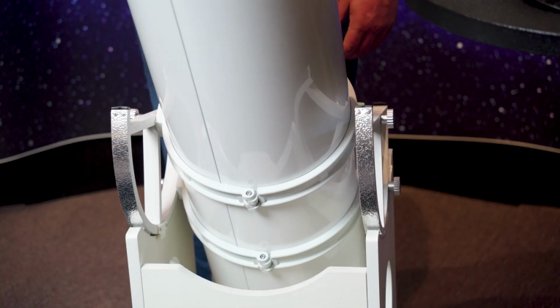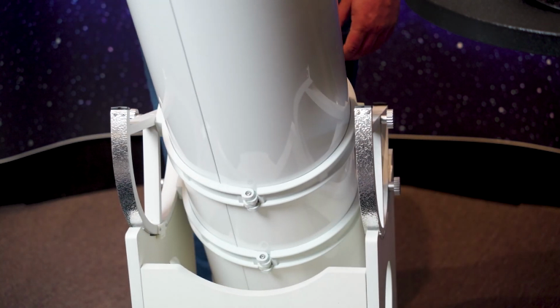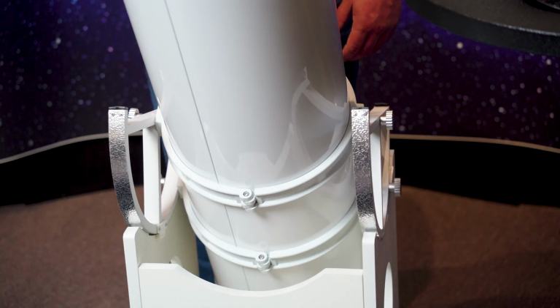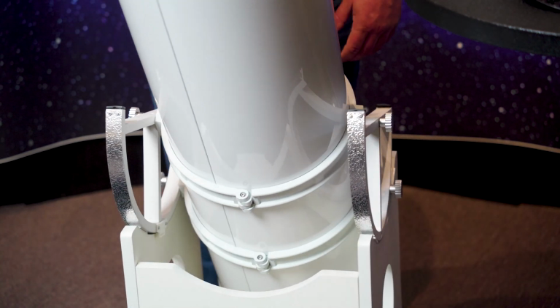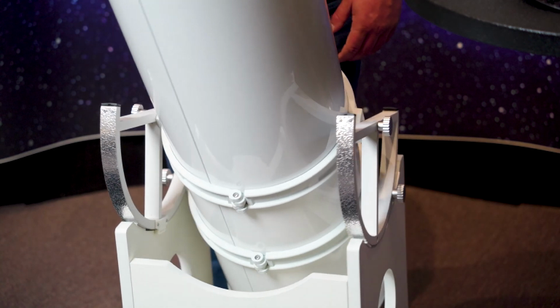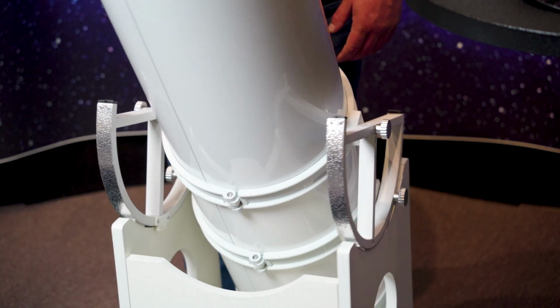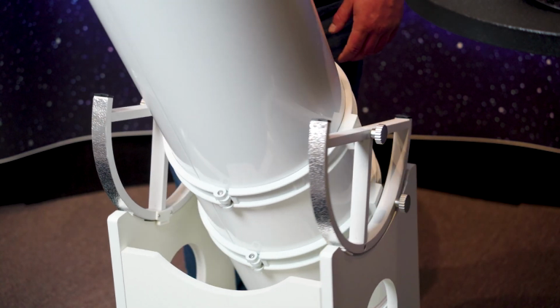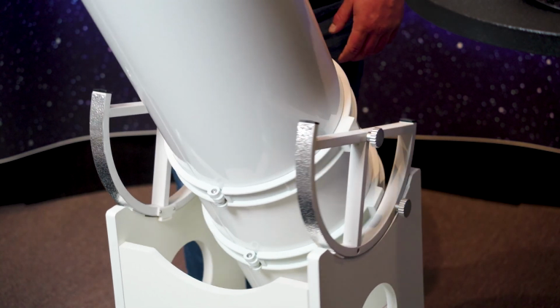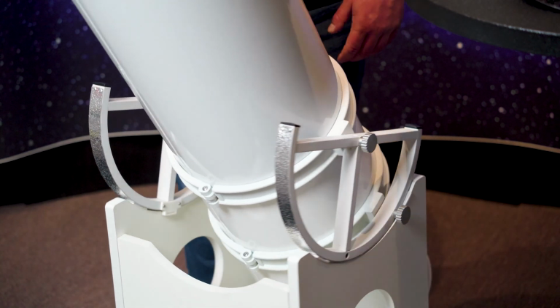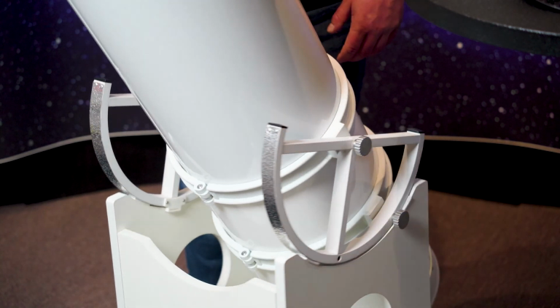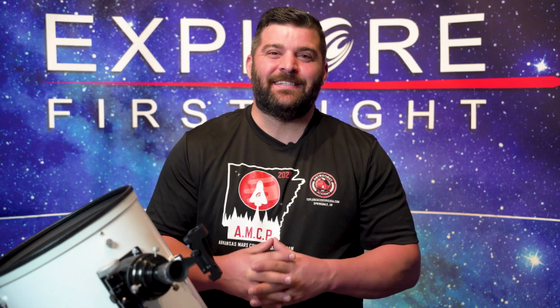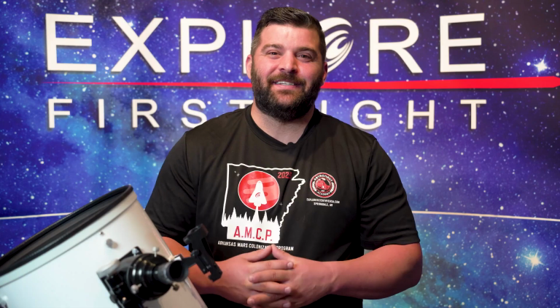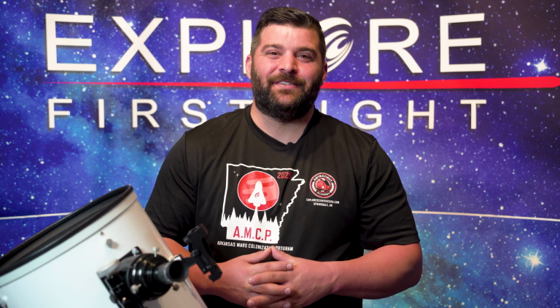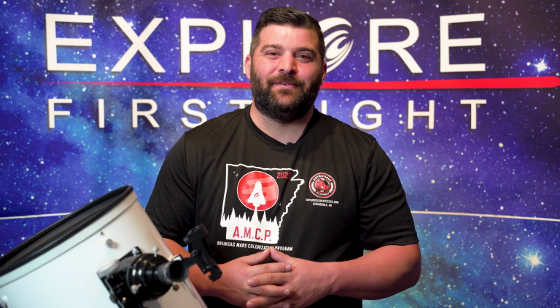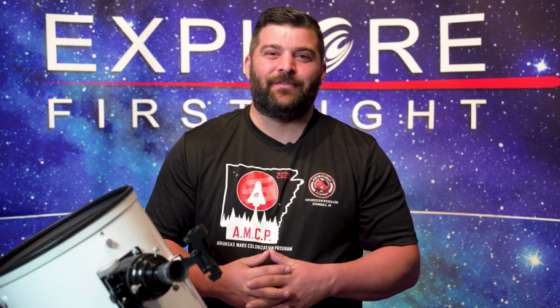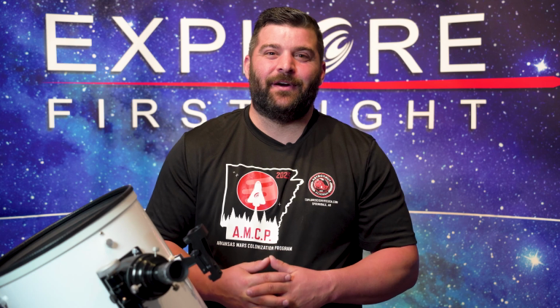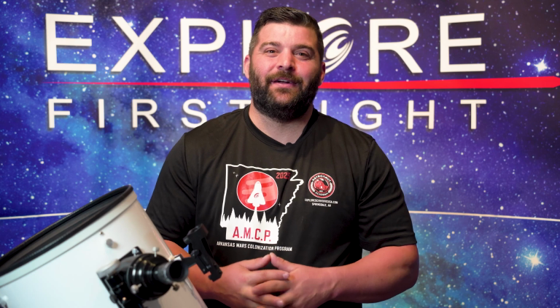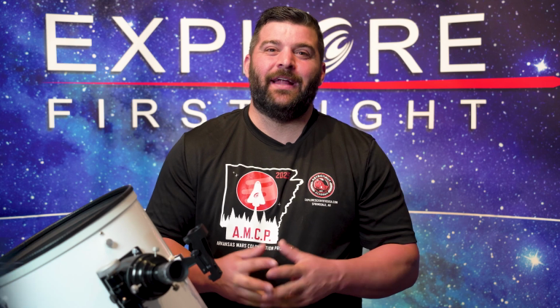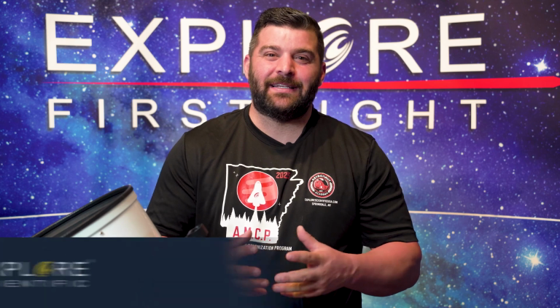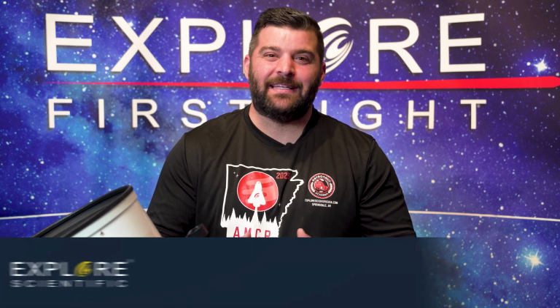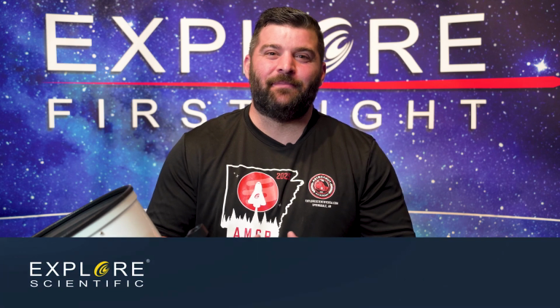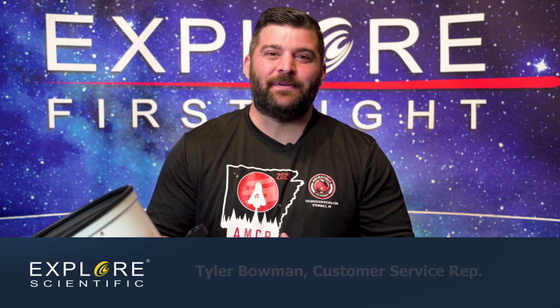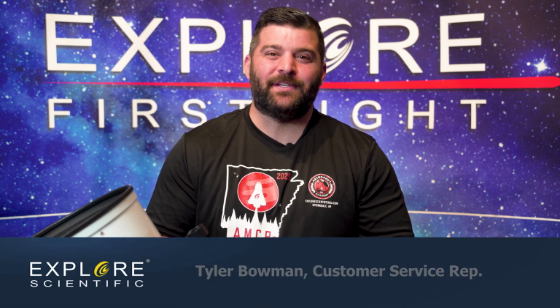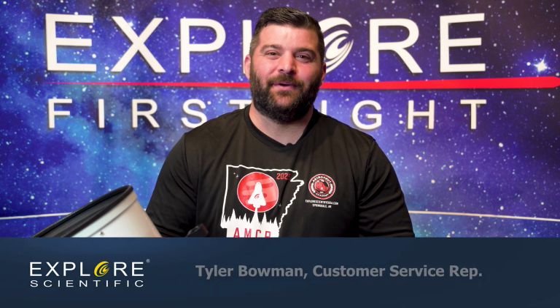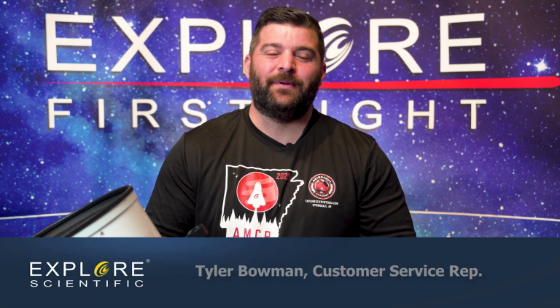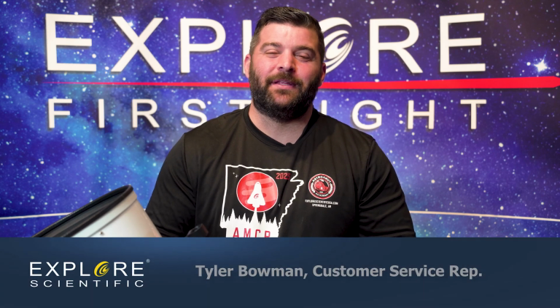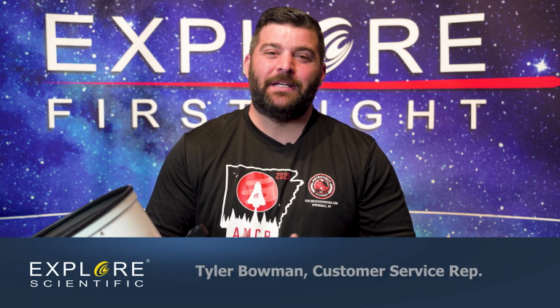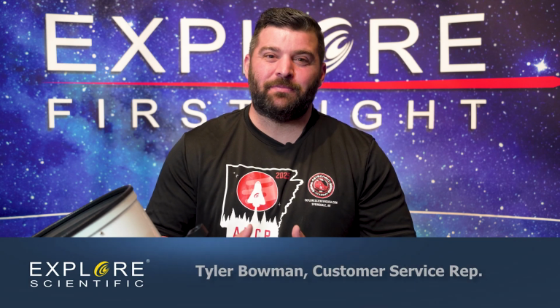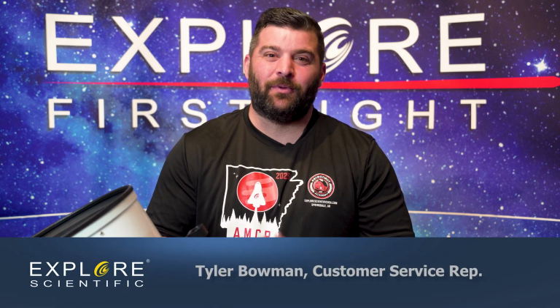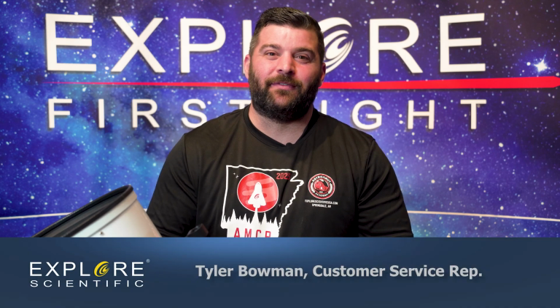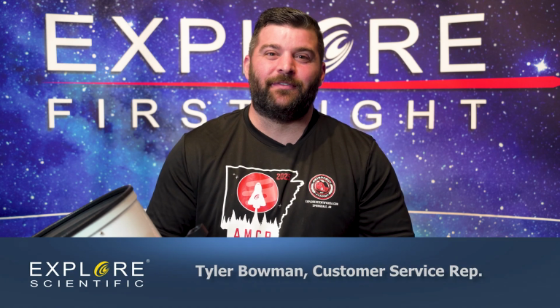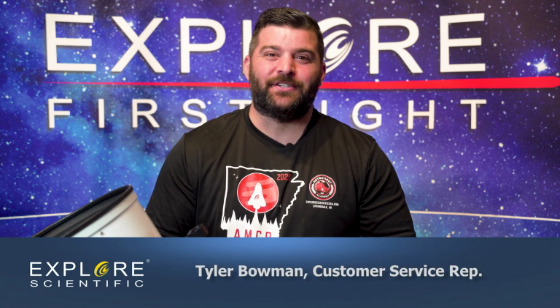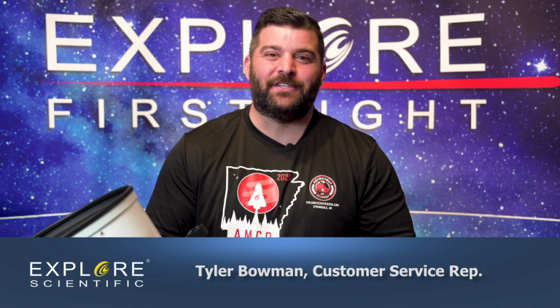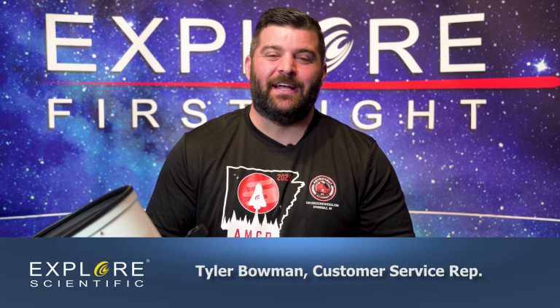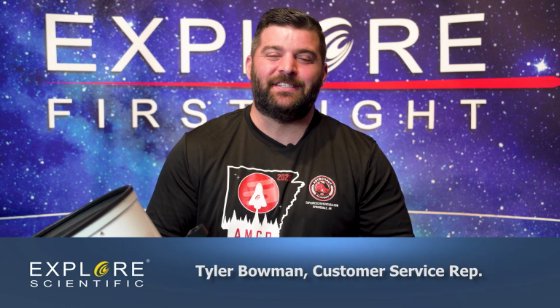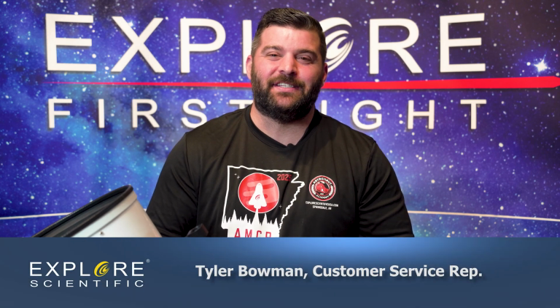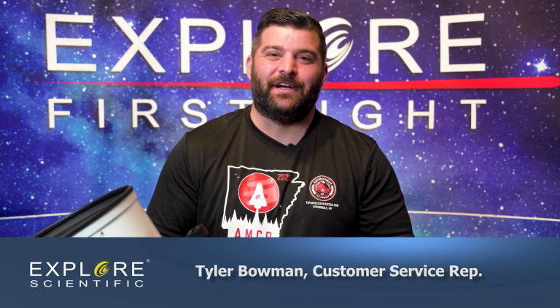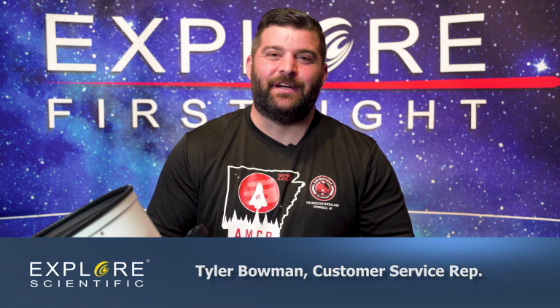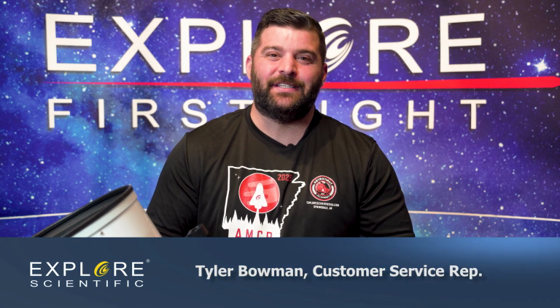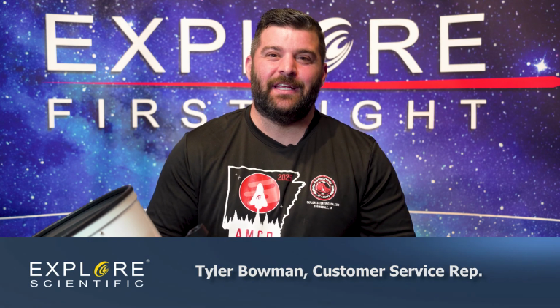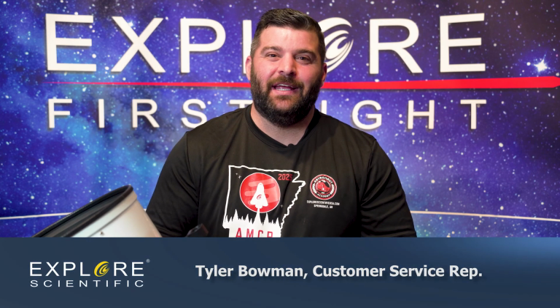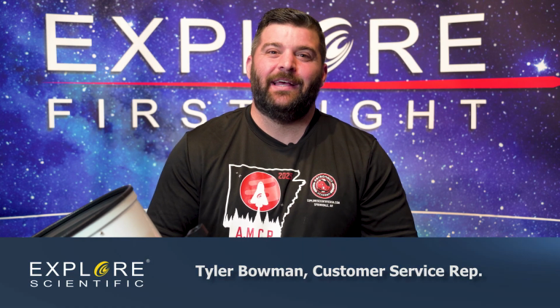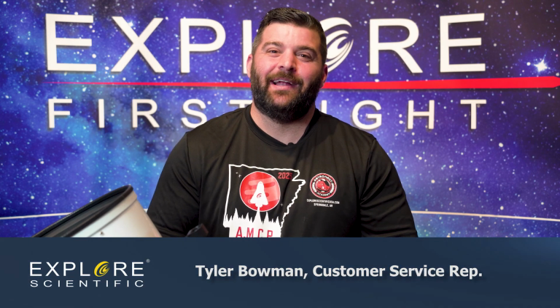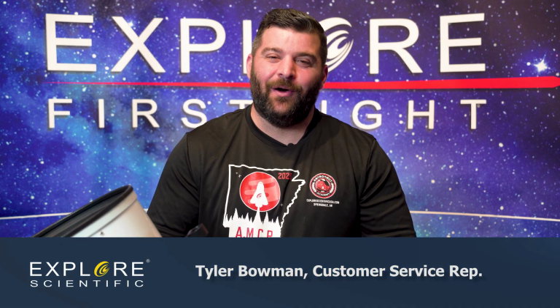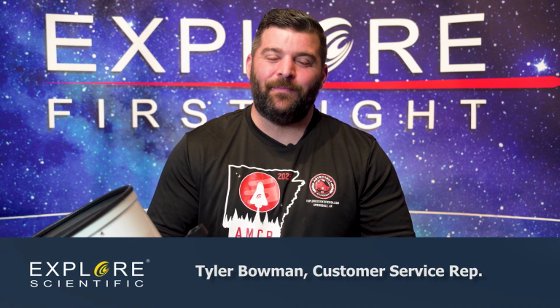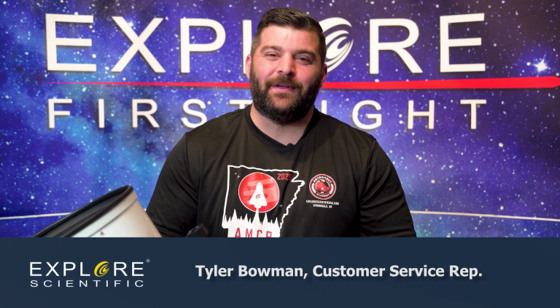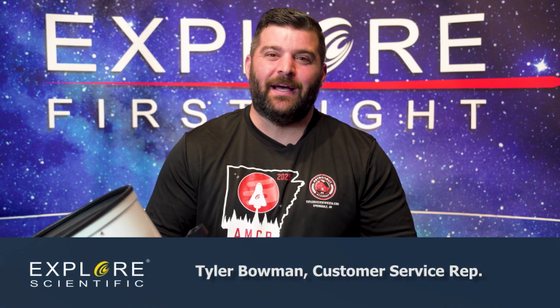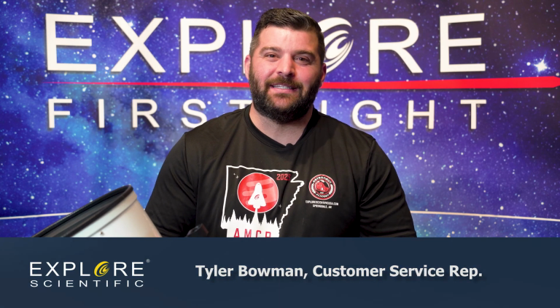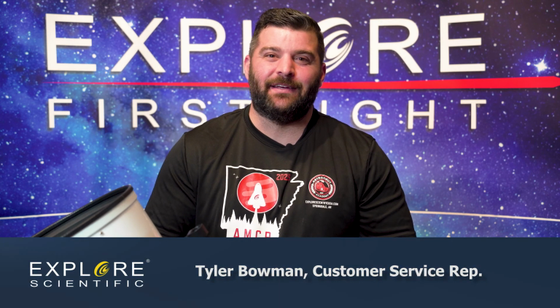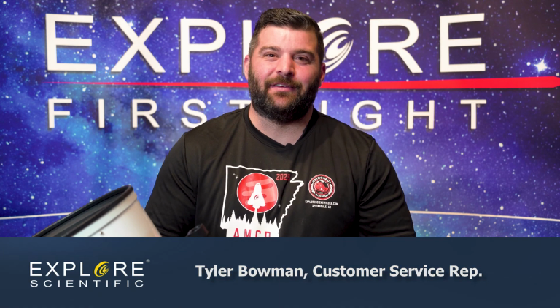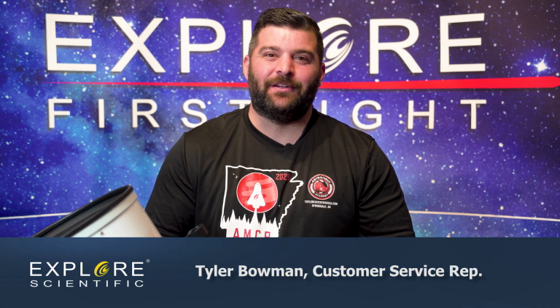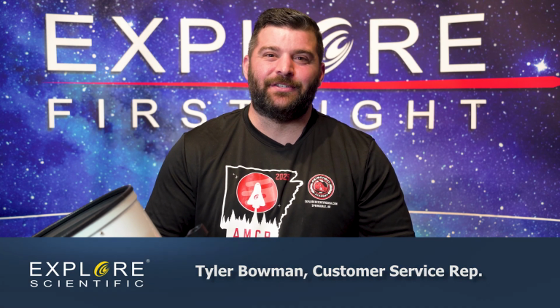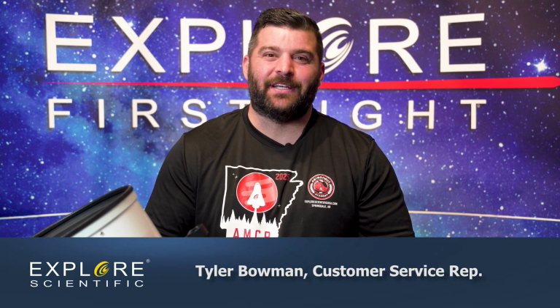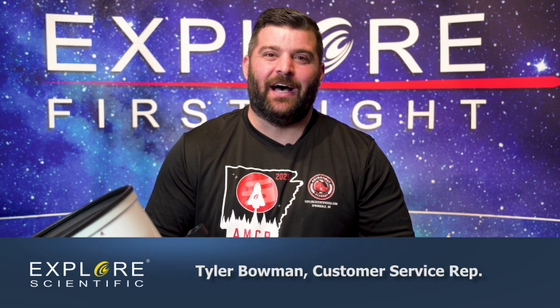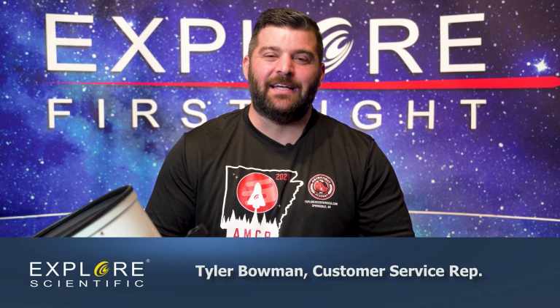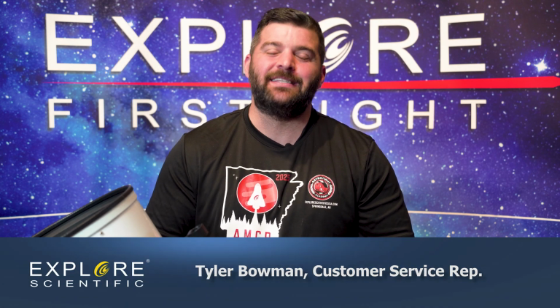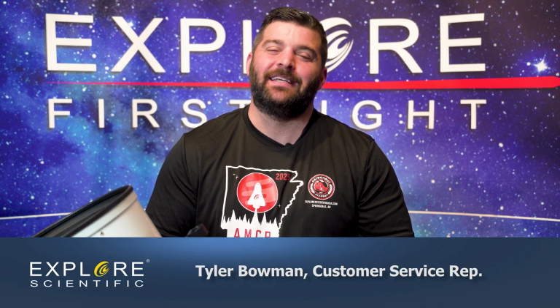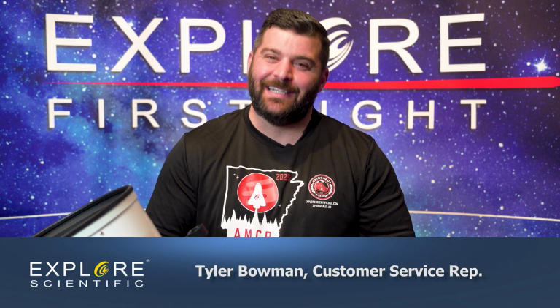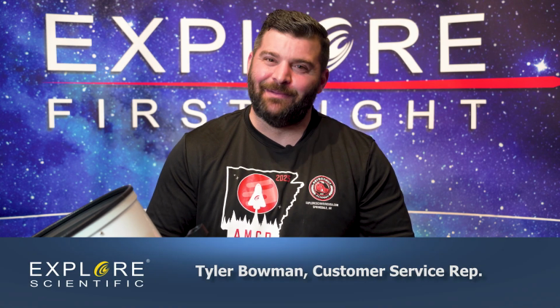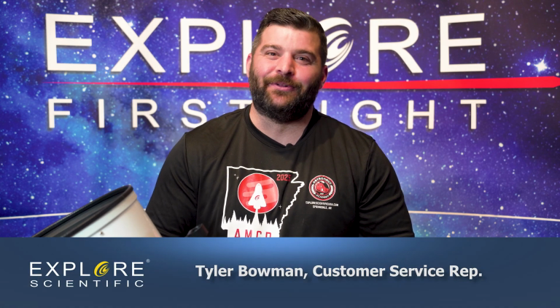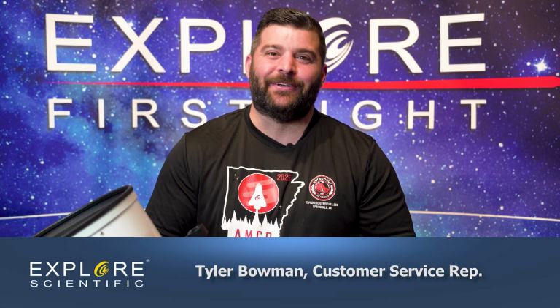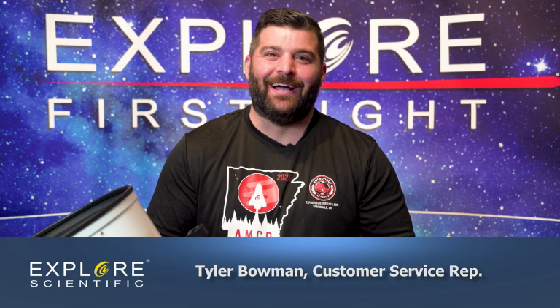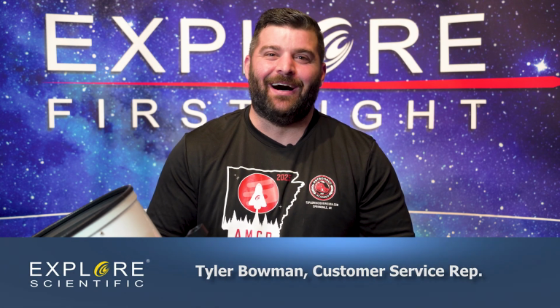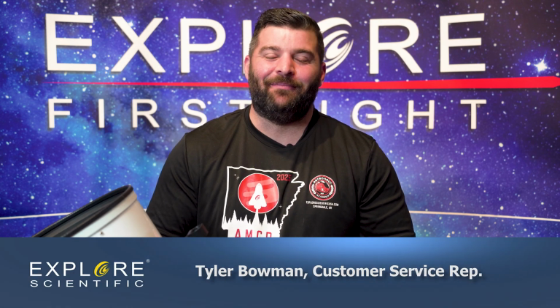I hope you guys stay tuned for our next episode with the Explore First Light series. Have clear skies and keep looking up.